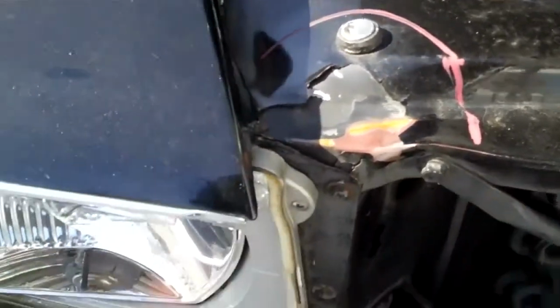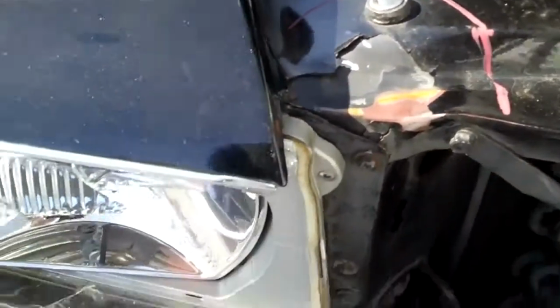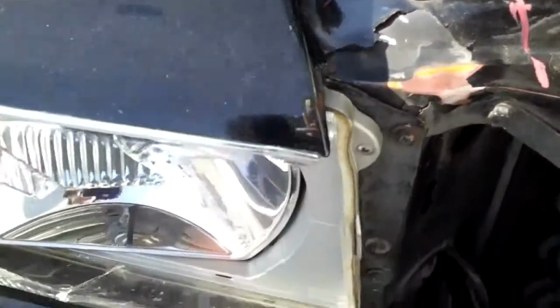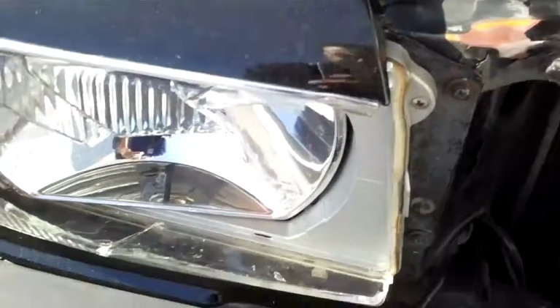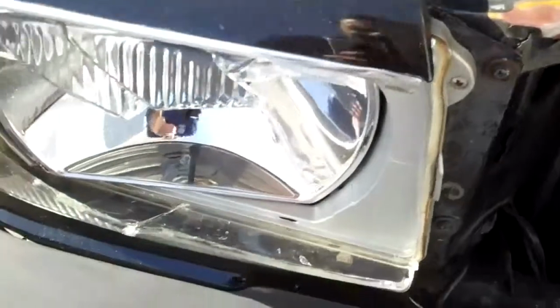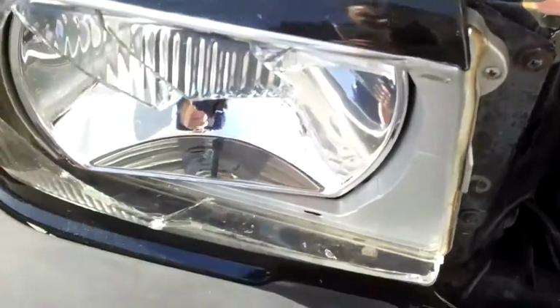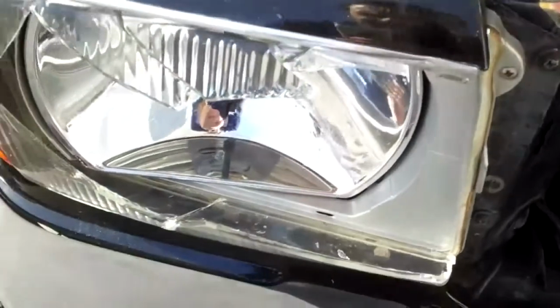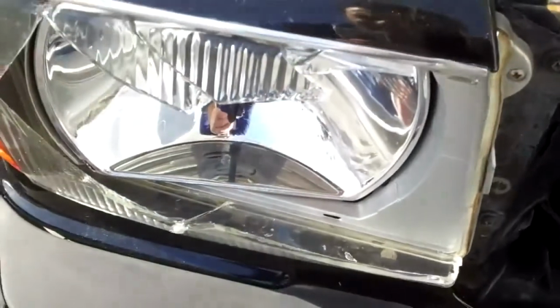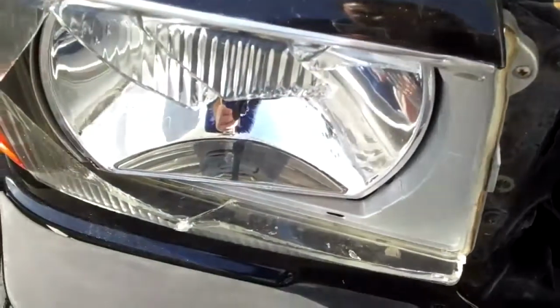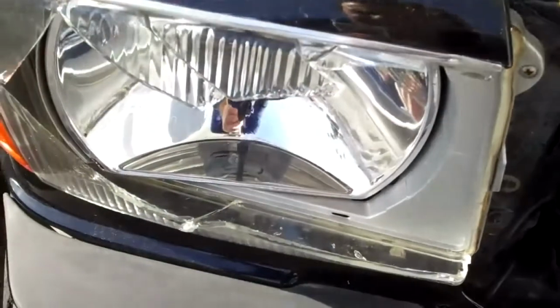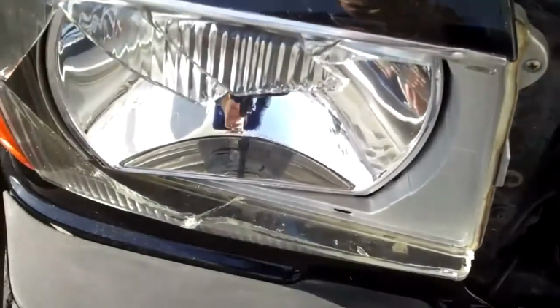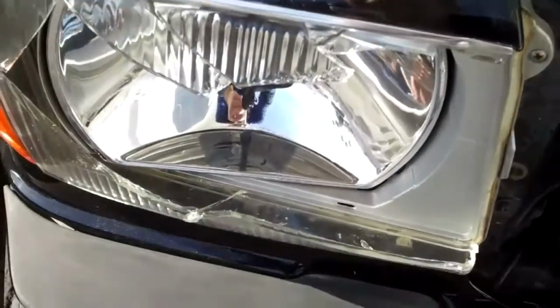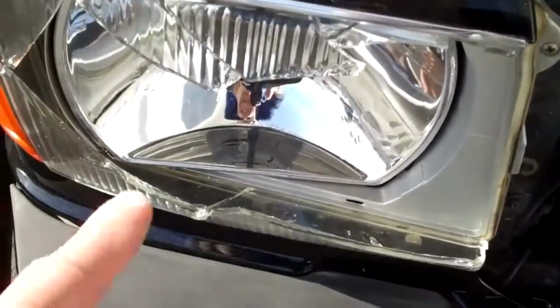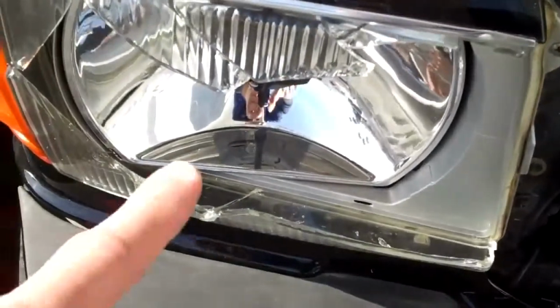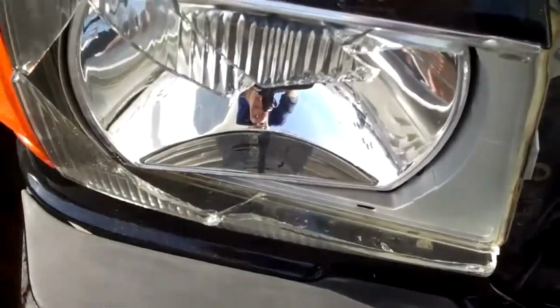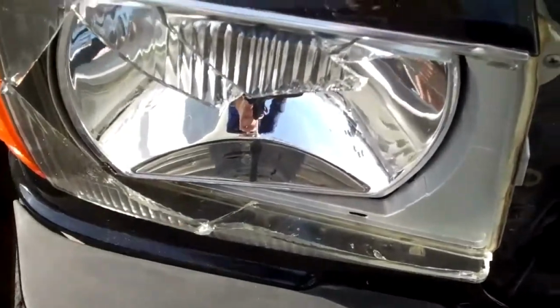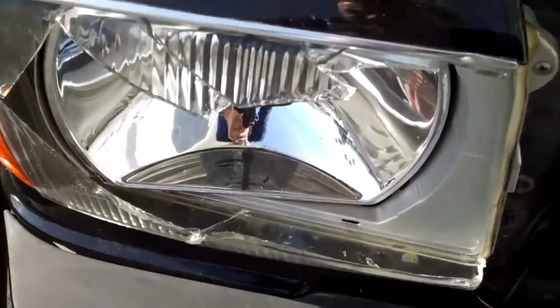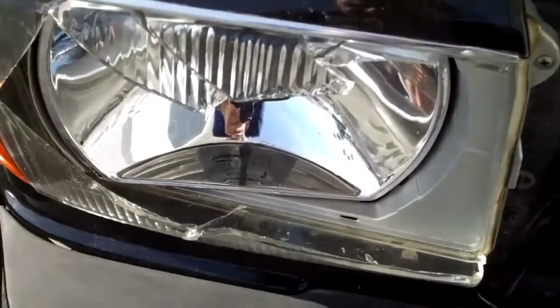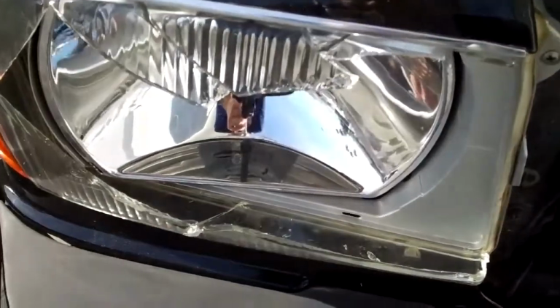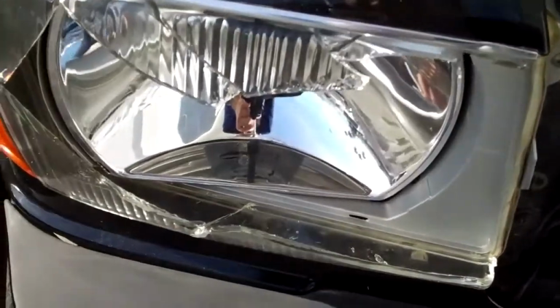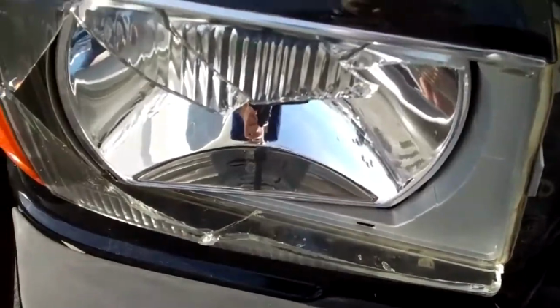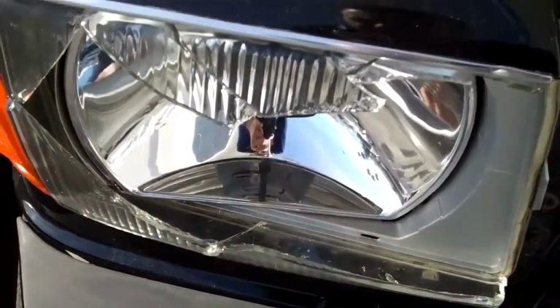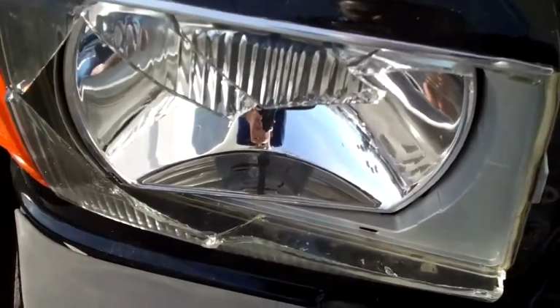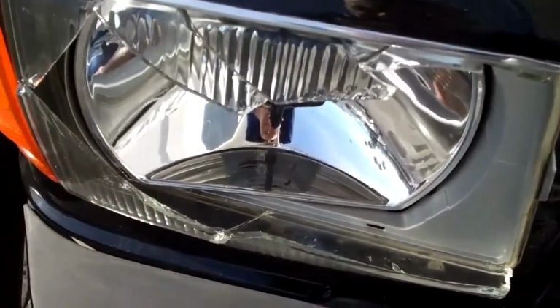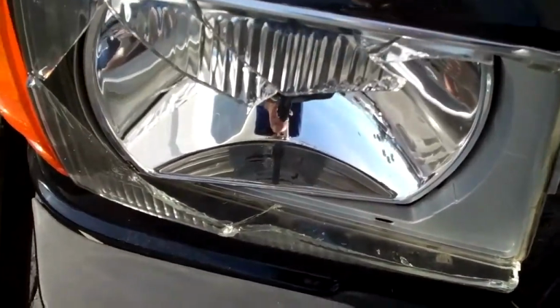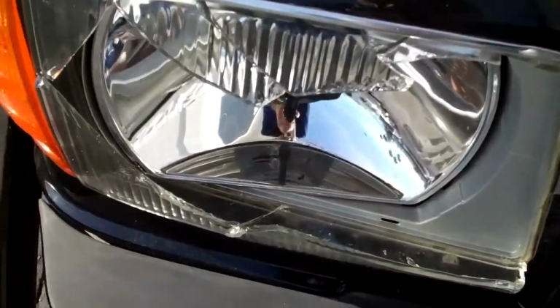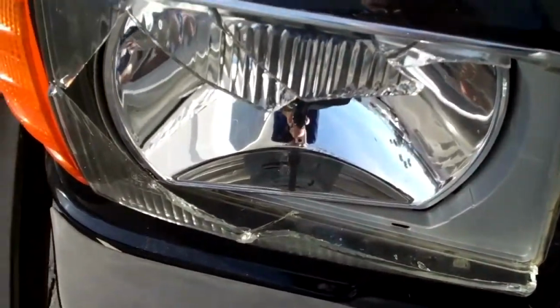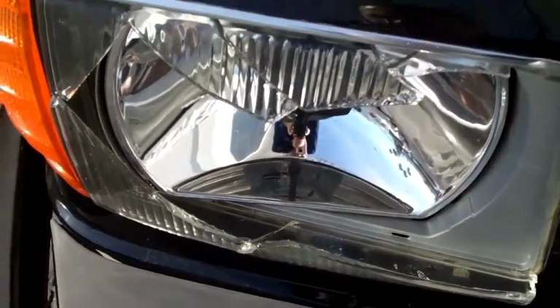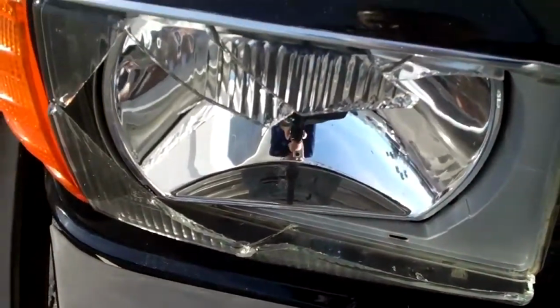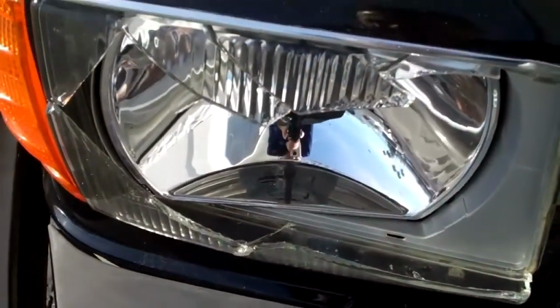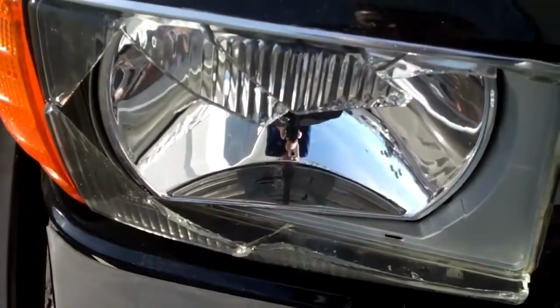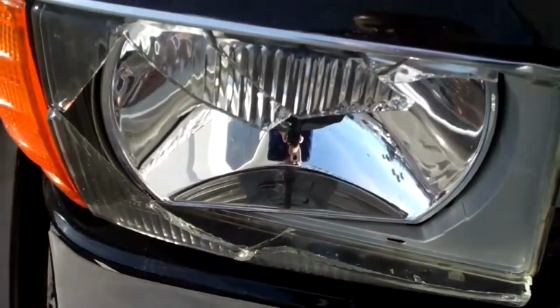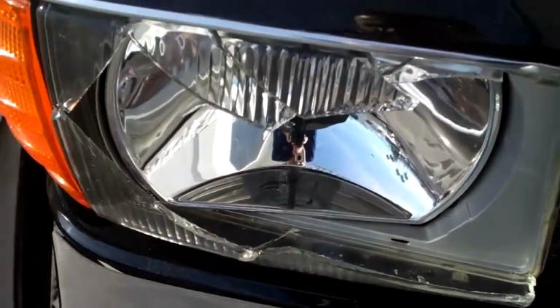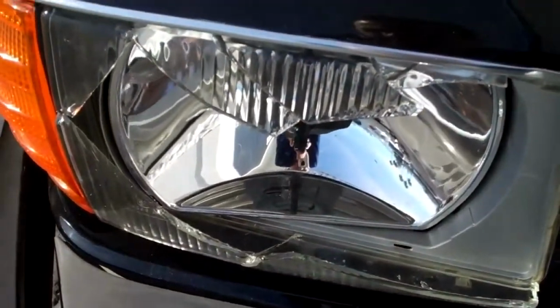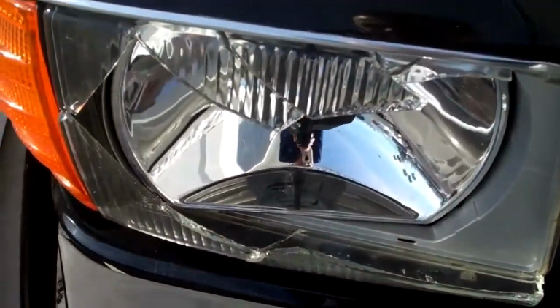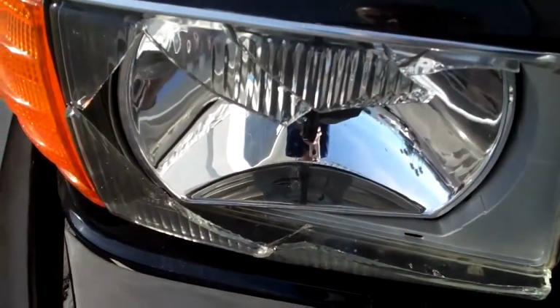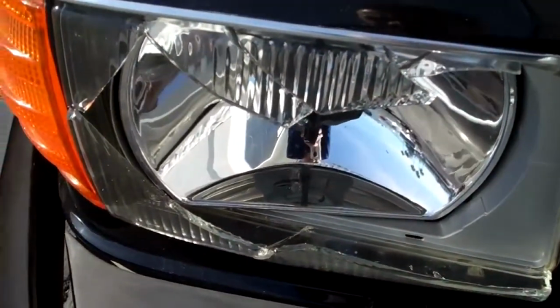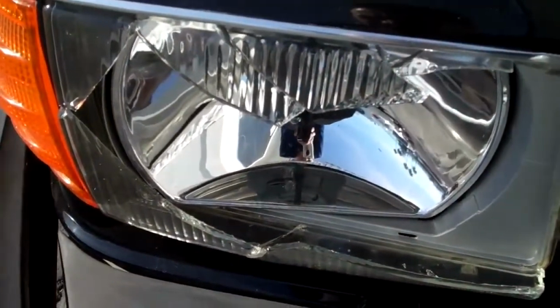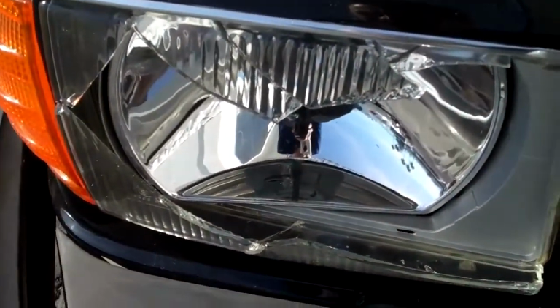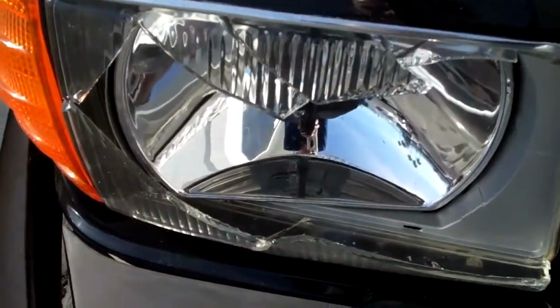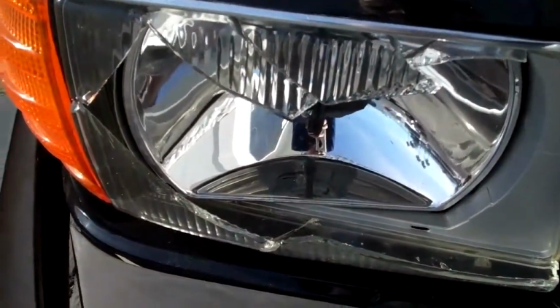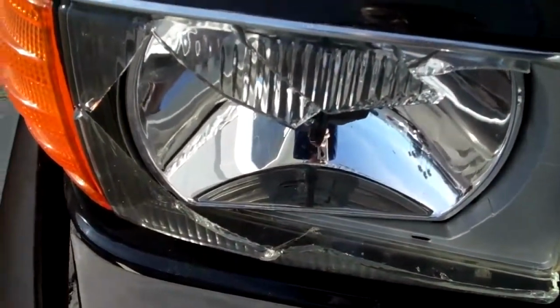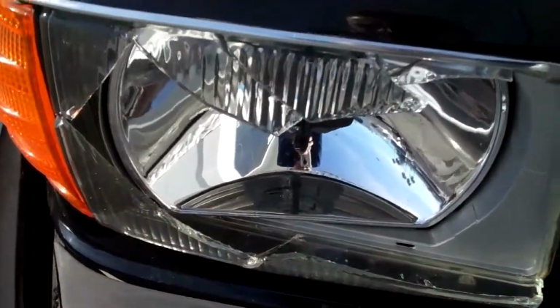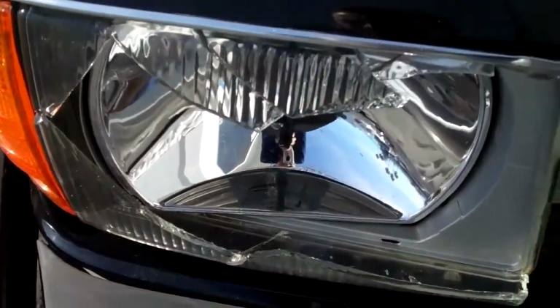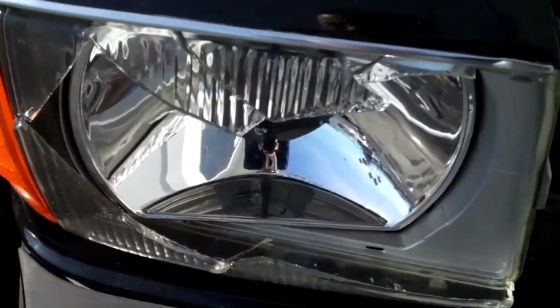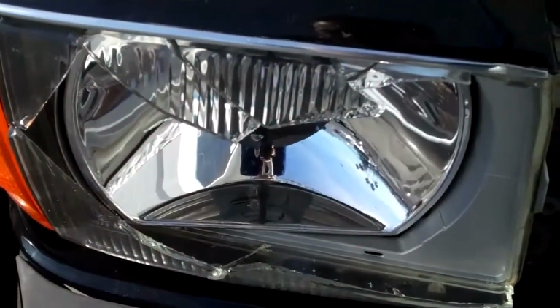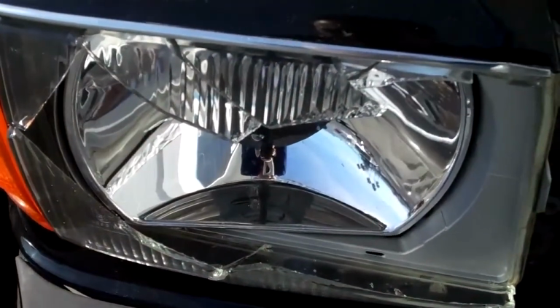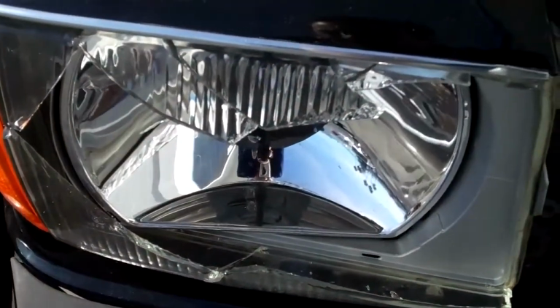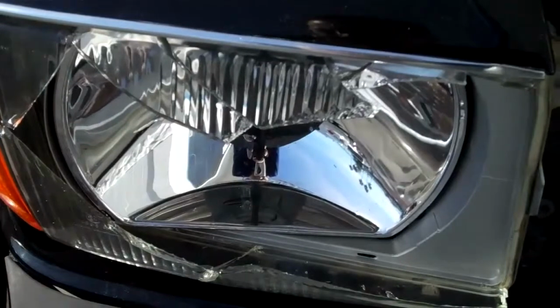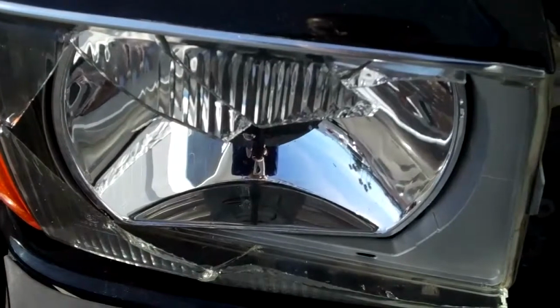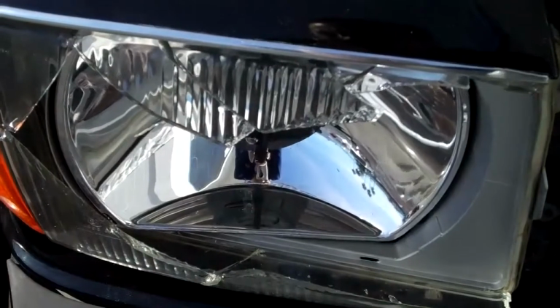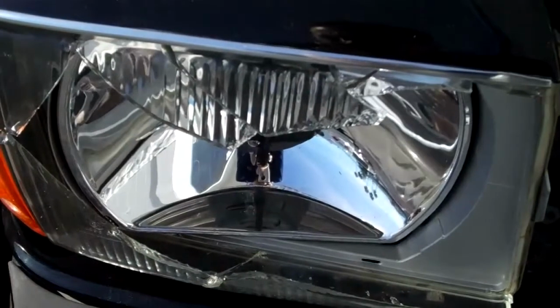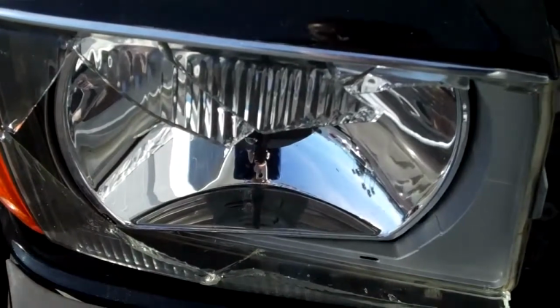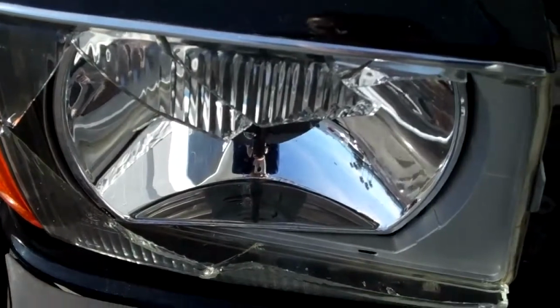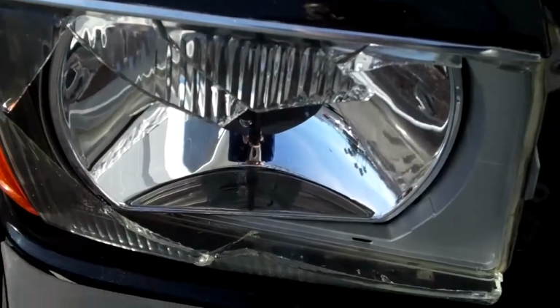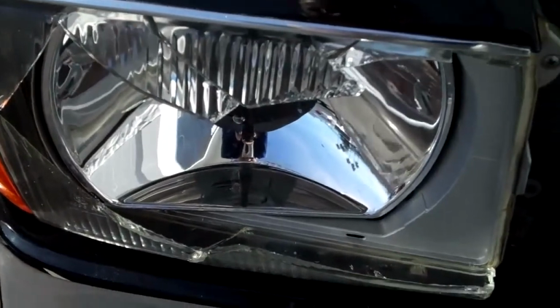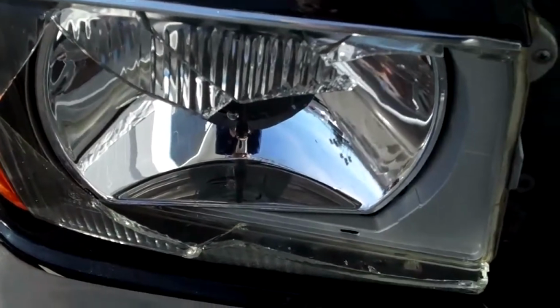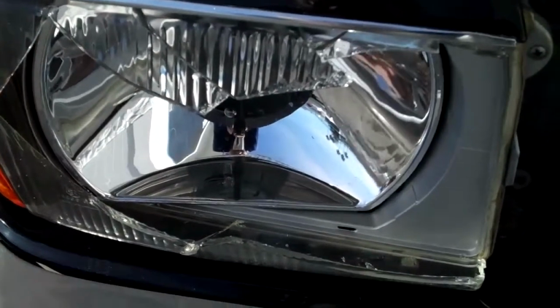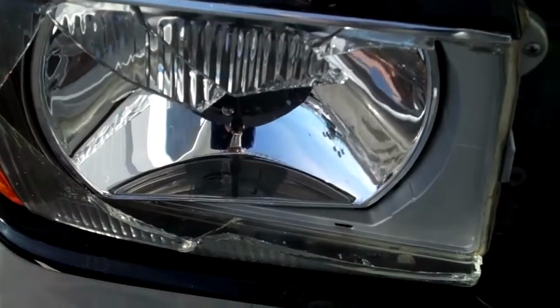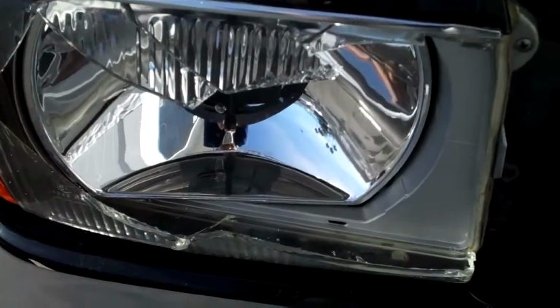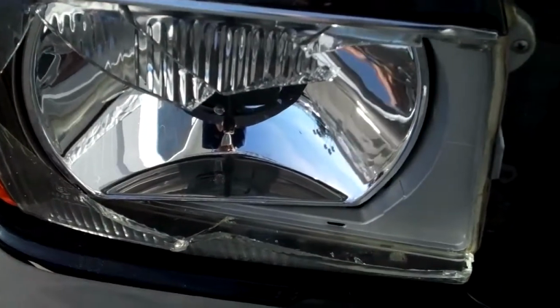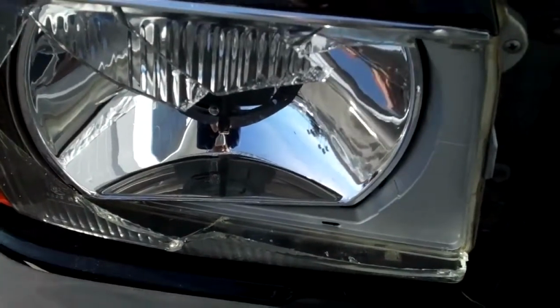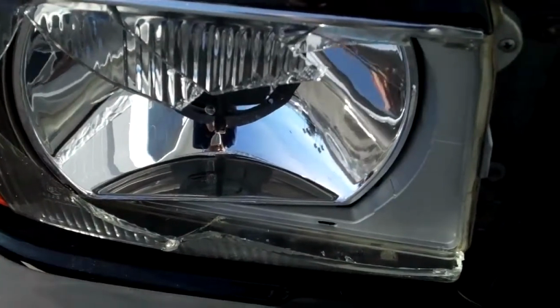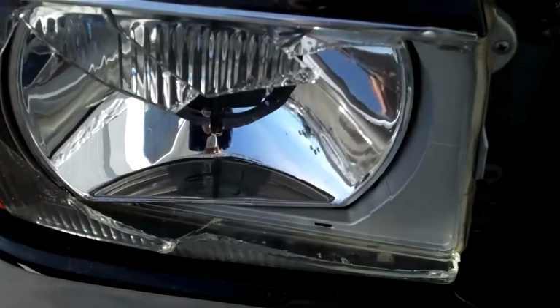And lastly, the front headlight lens is cracked and broken. We can get you this European lens and make the right side headlight look like new.